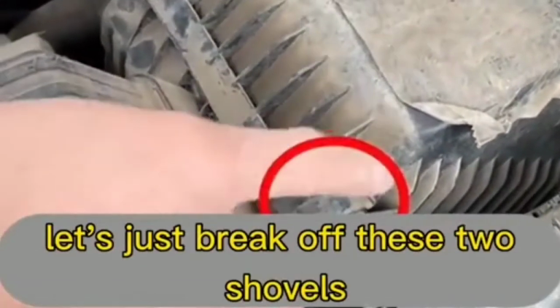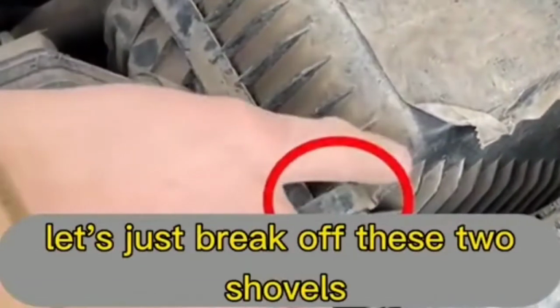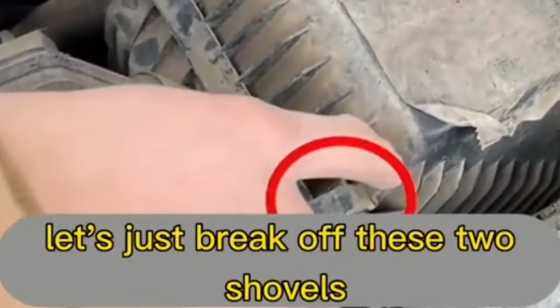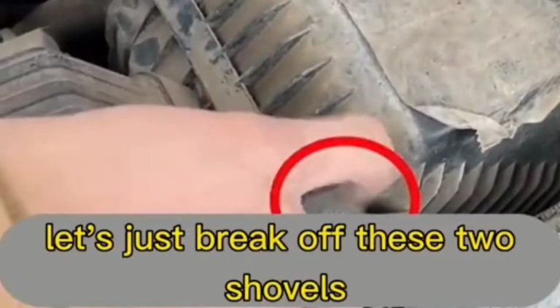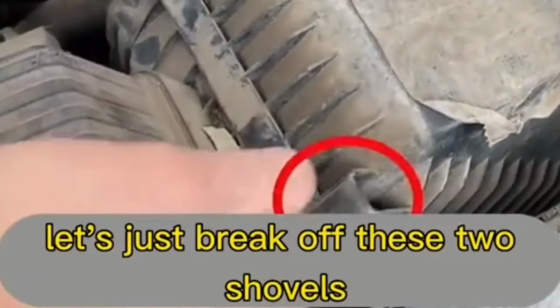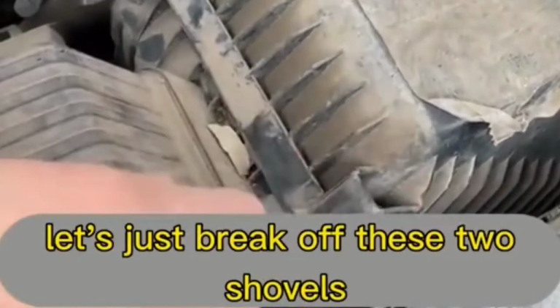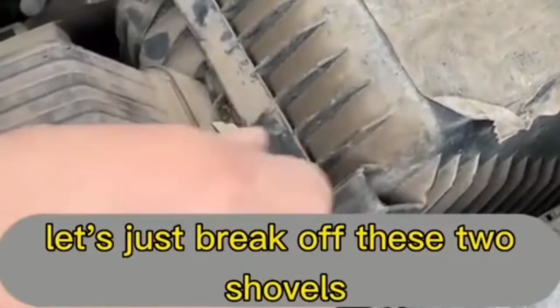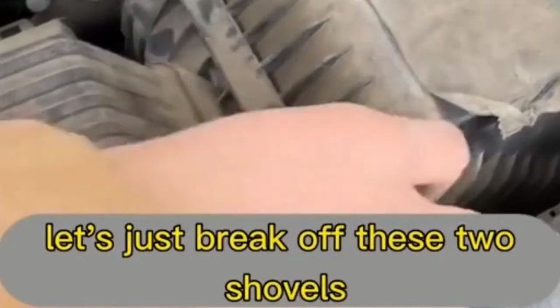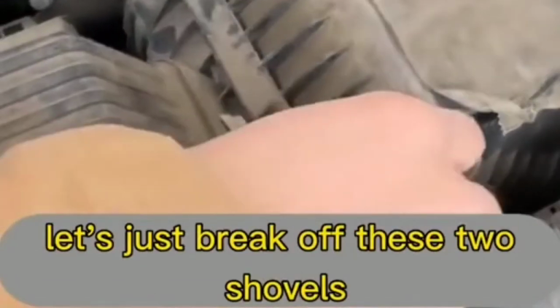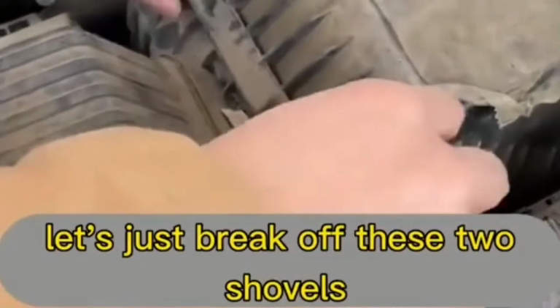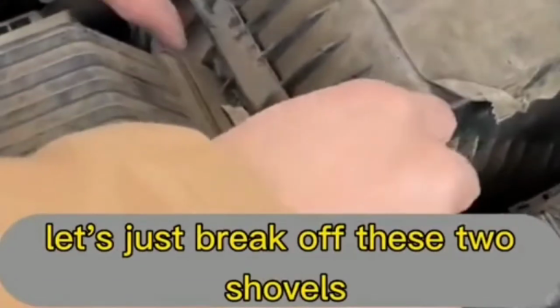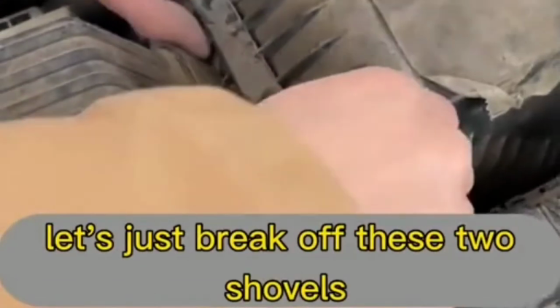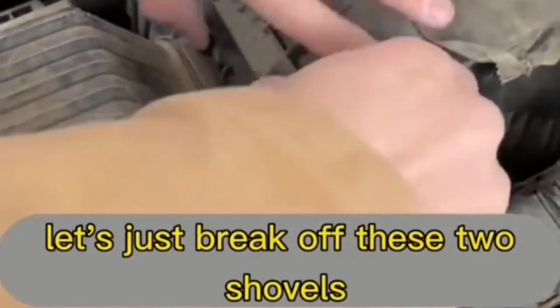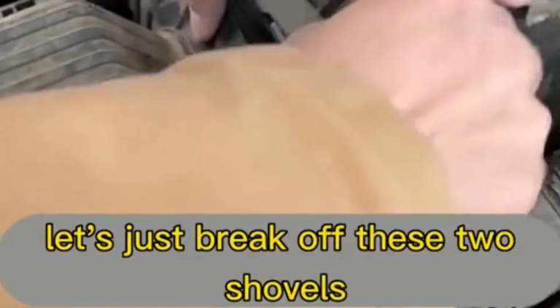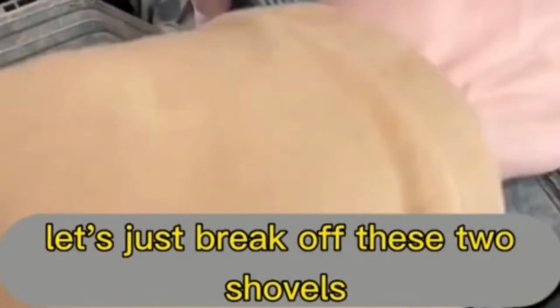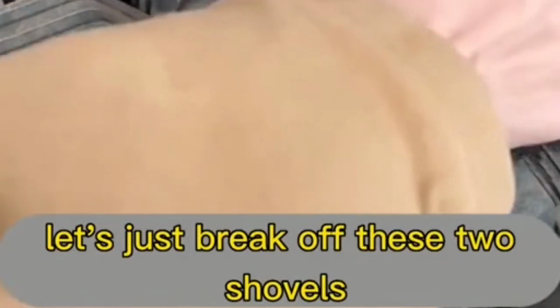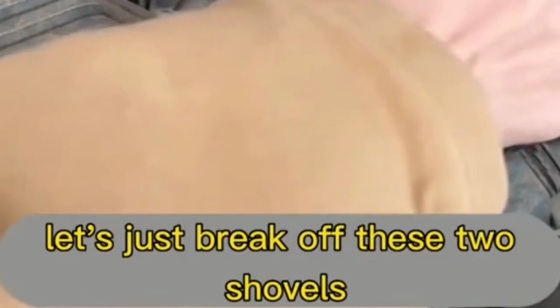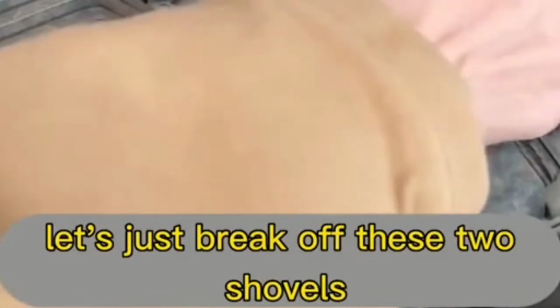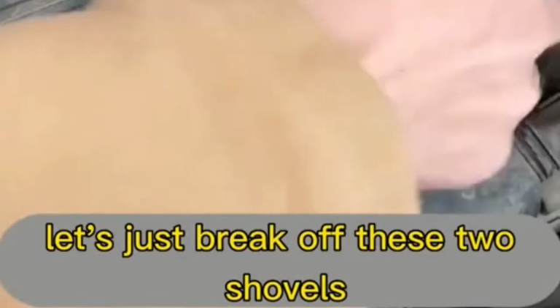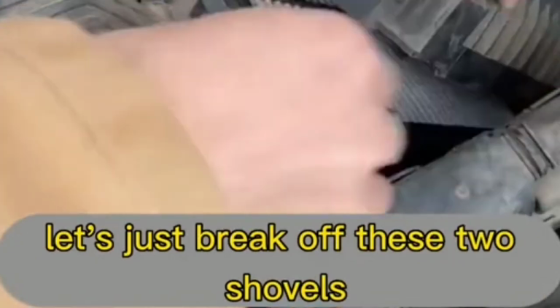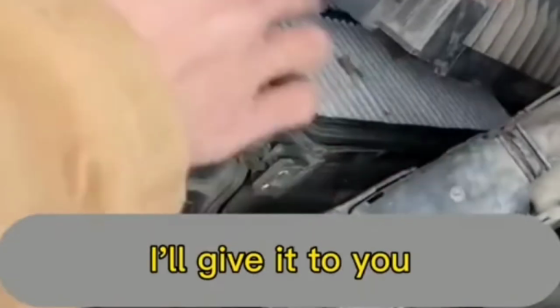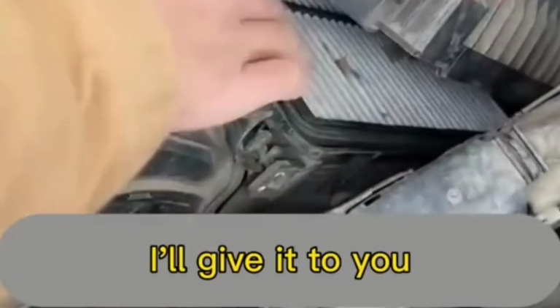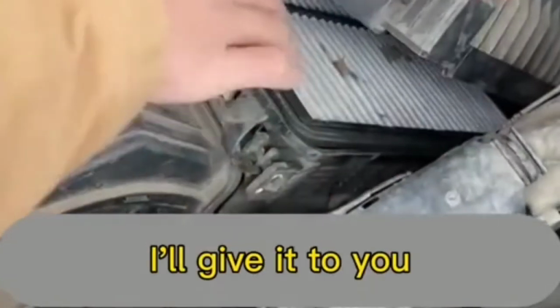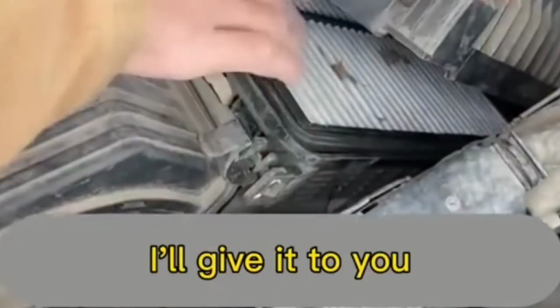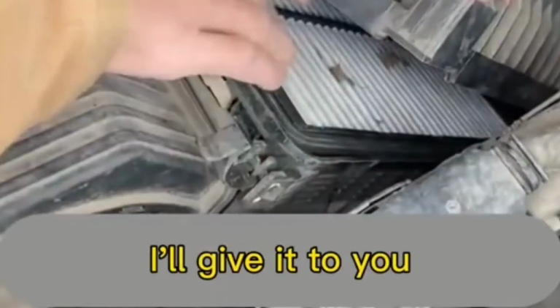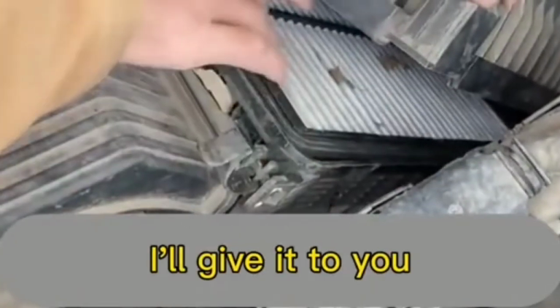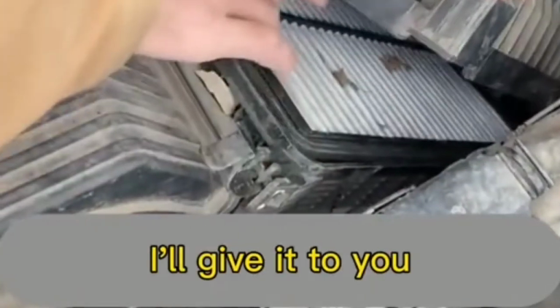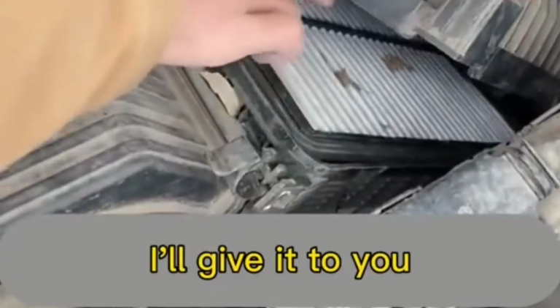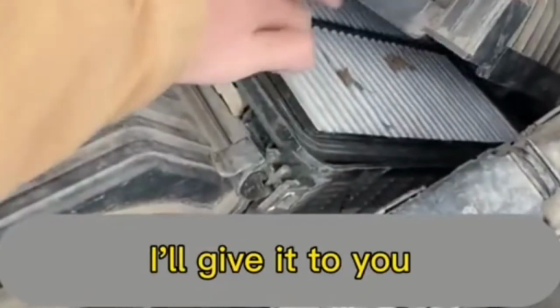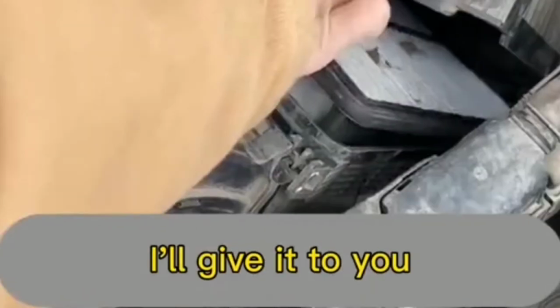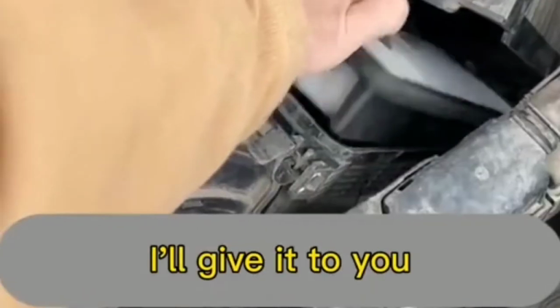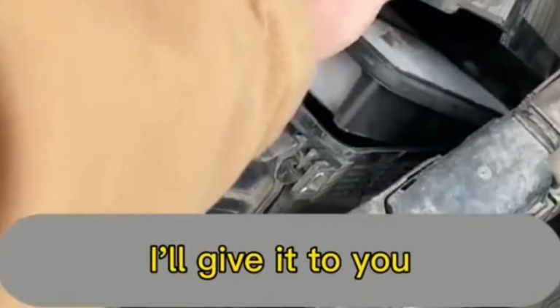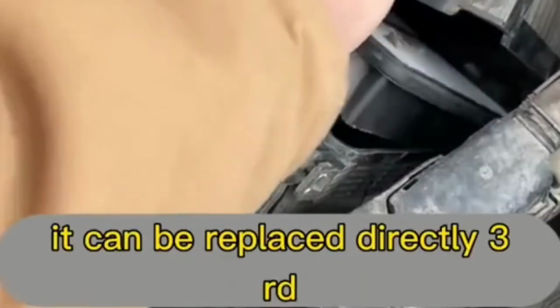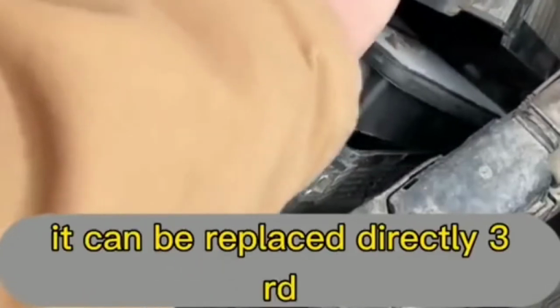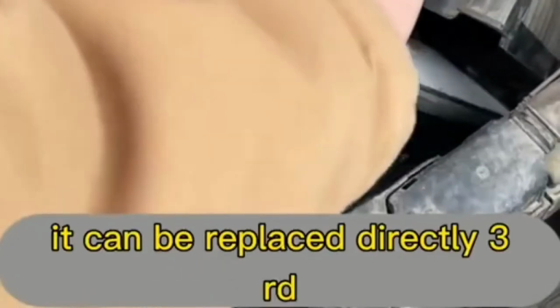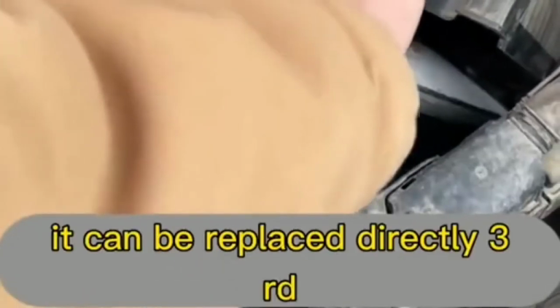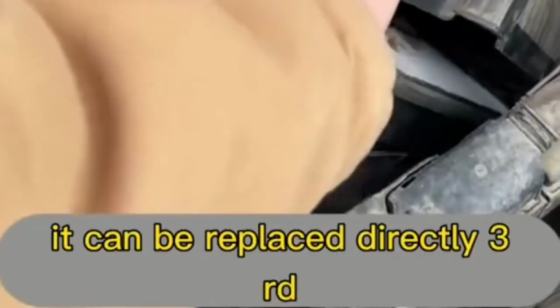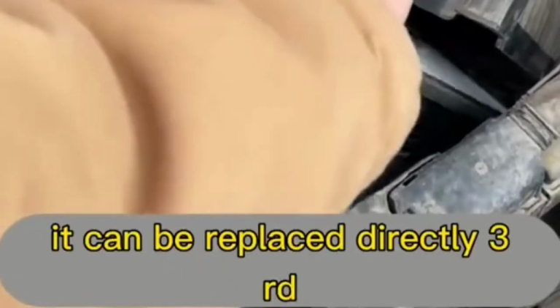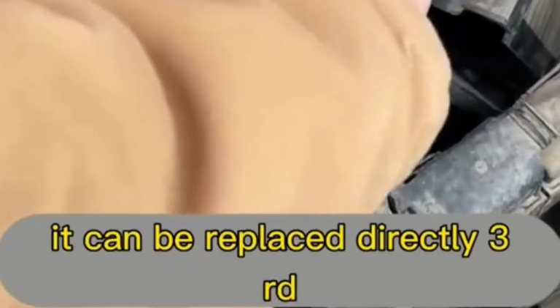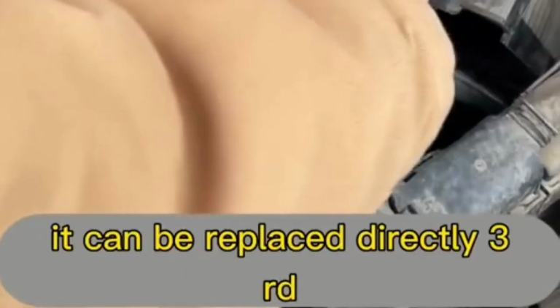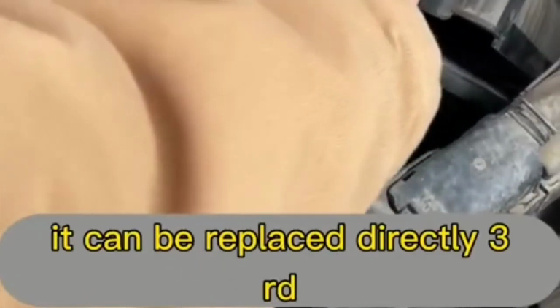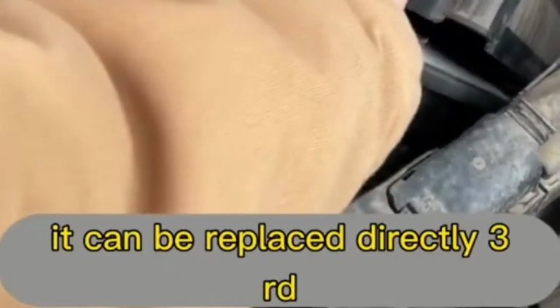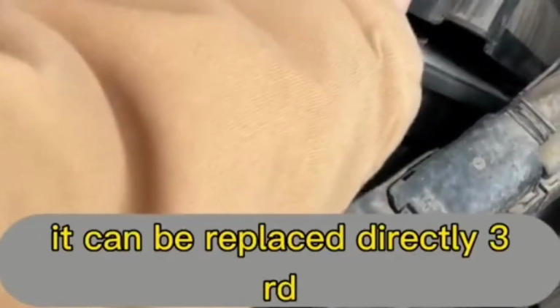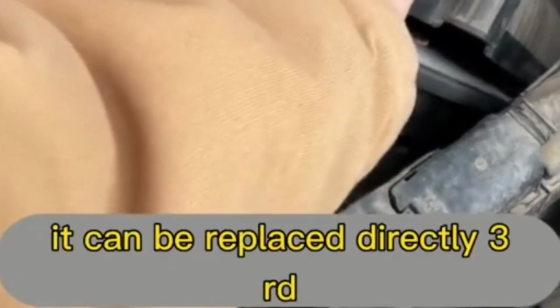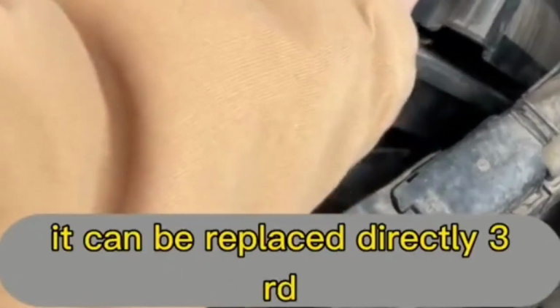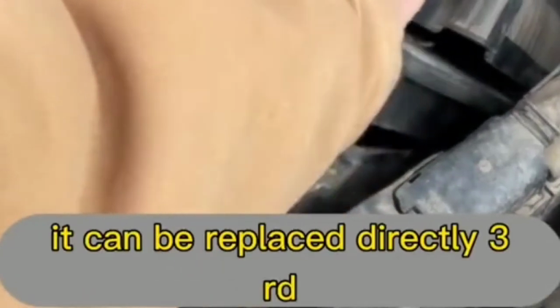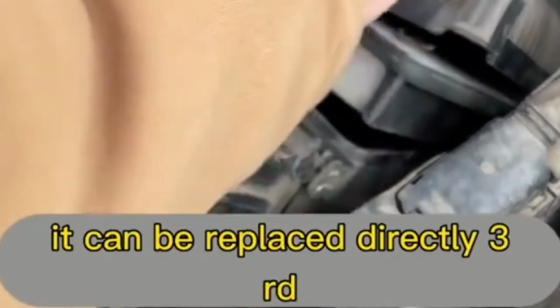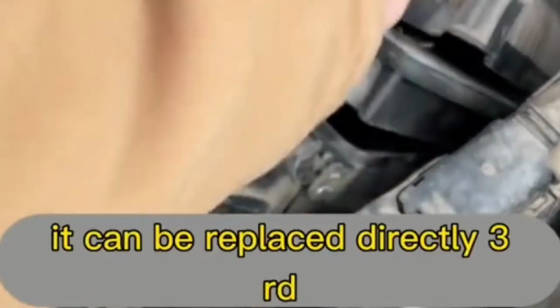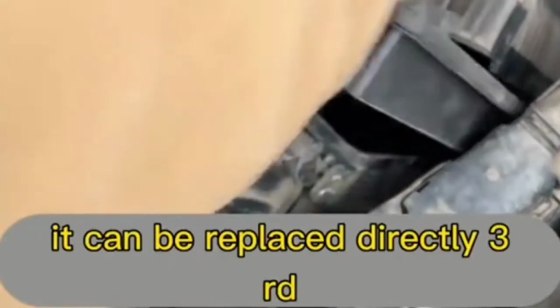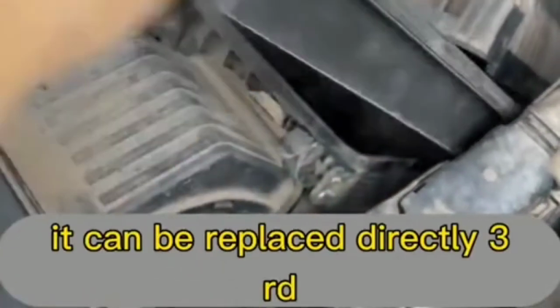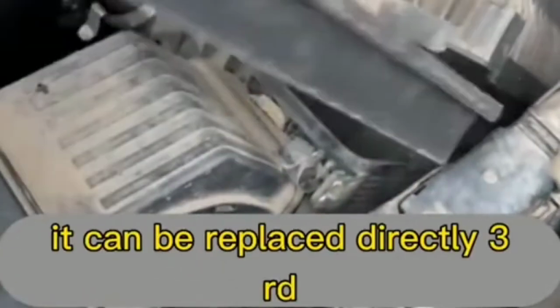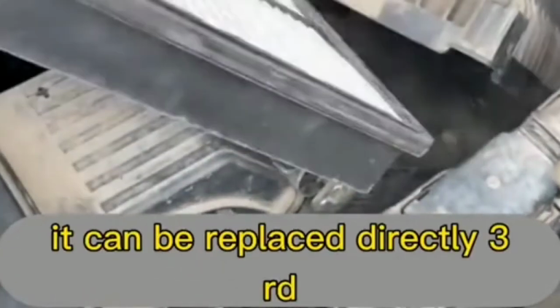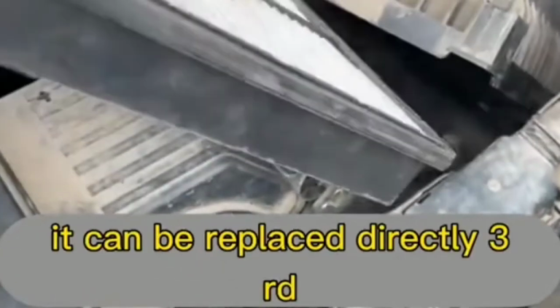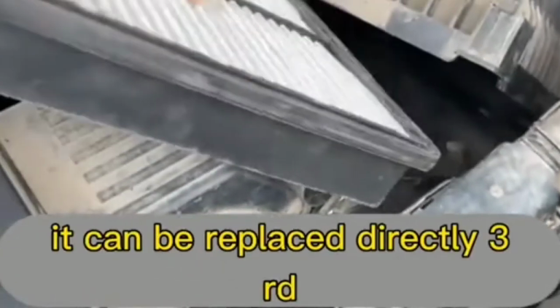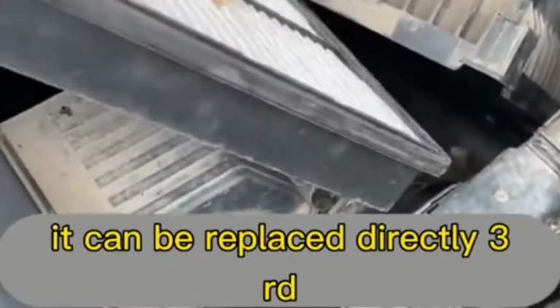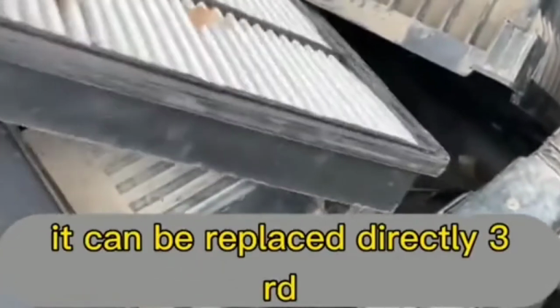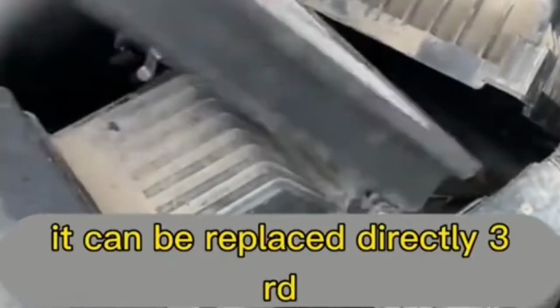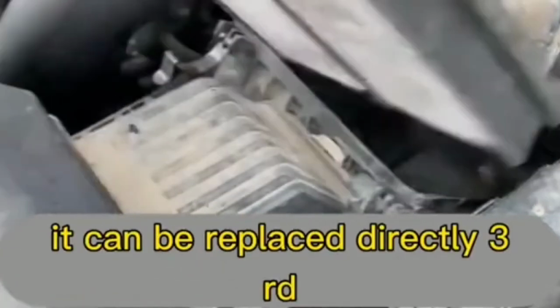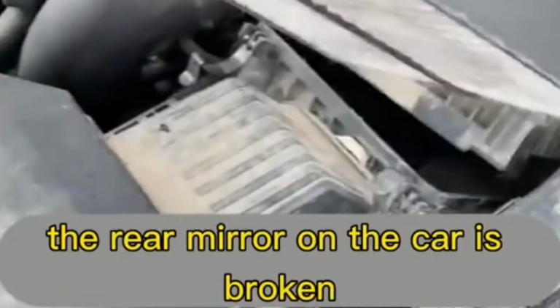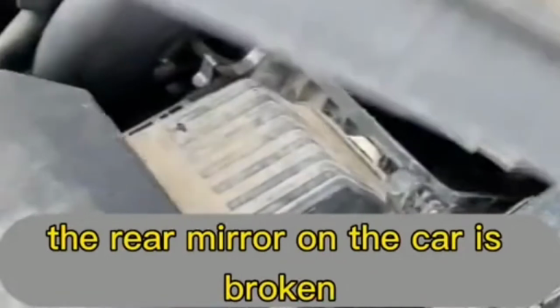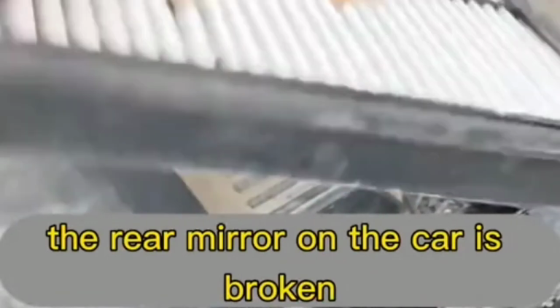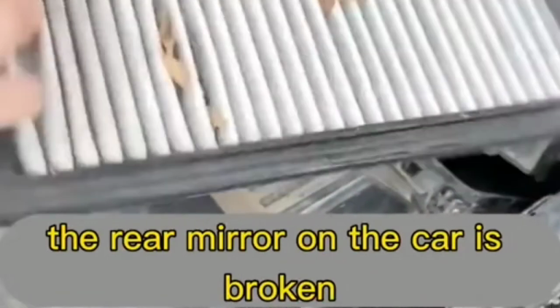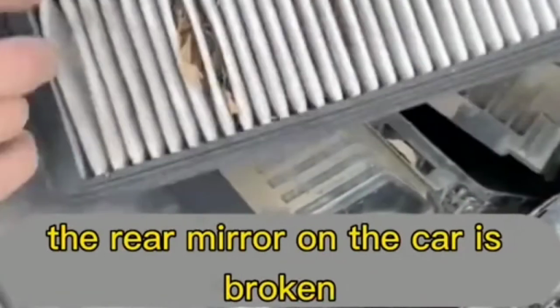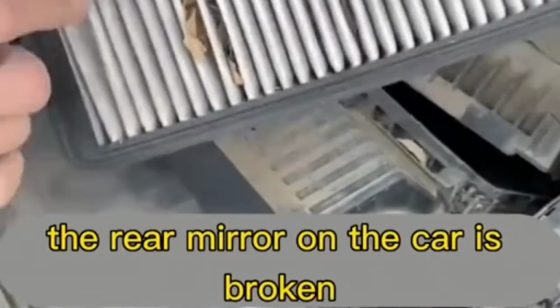Second: if the air filter element is dirty, just break off the two clips and you can replace it directly.